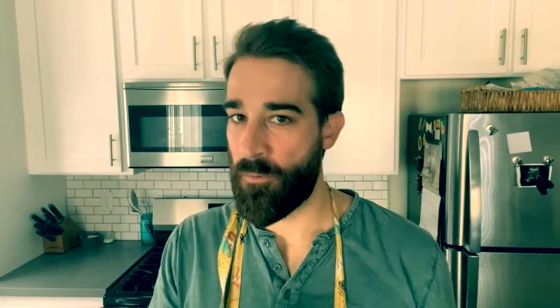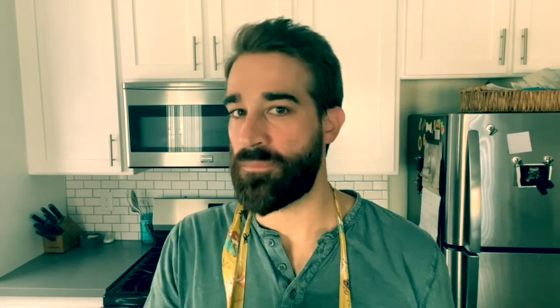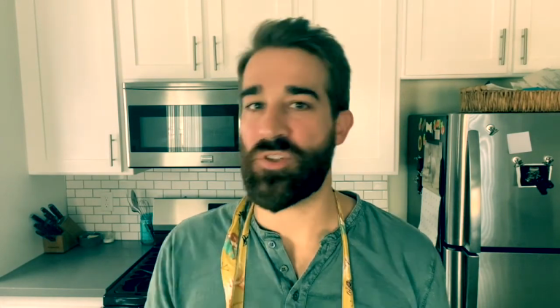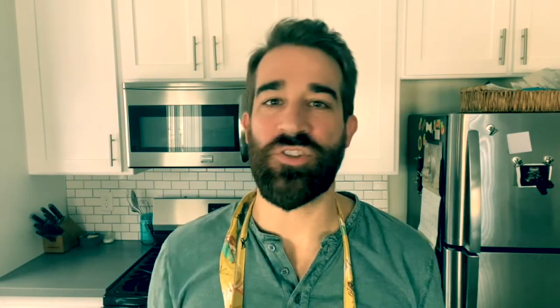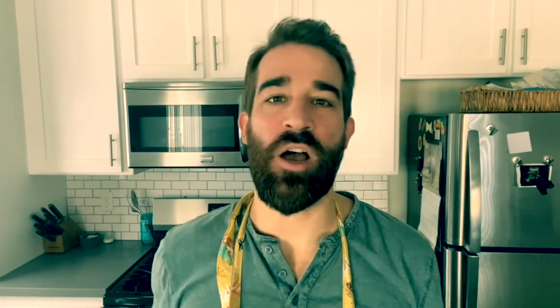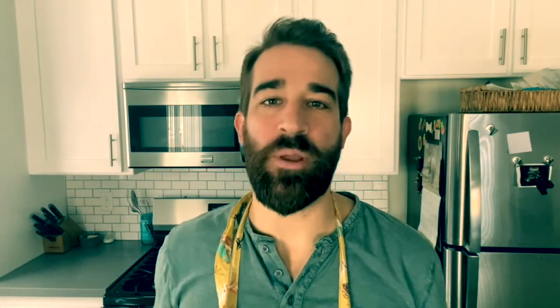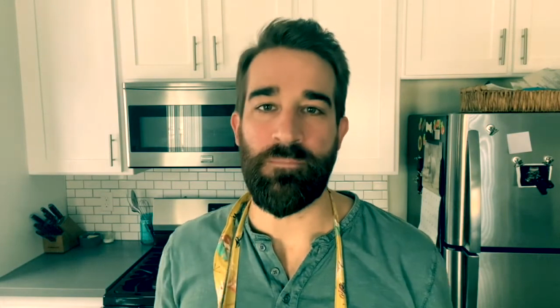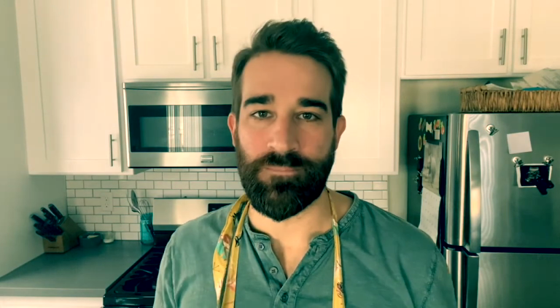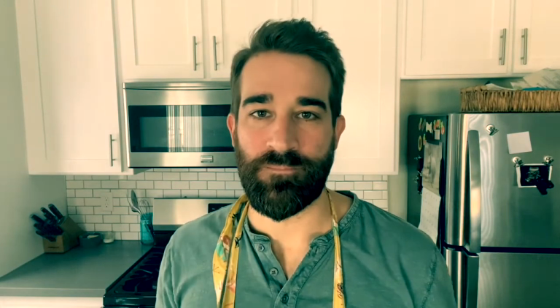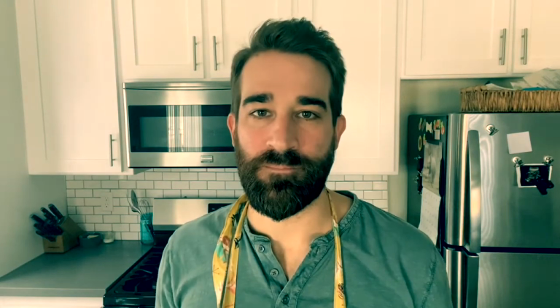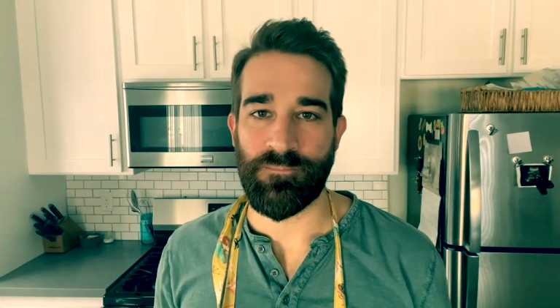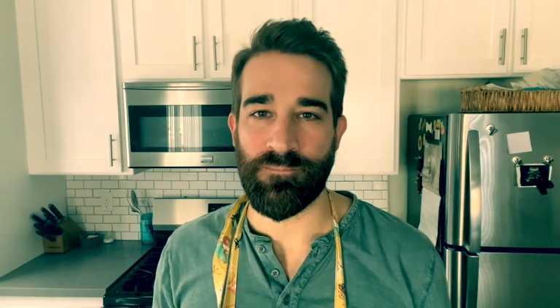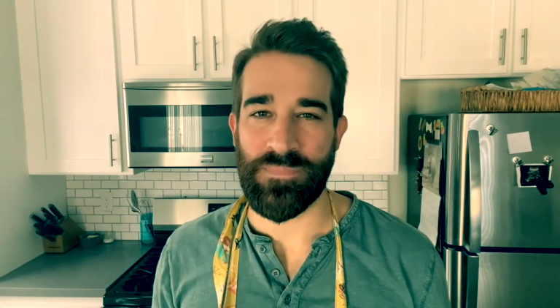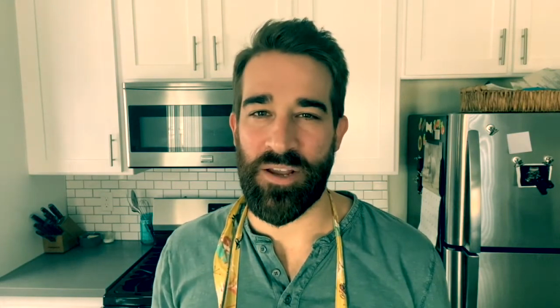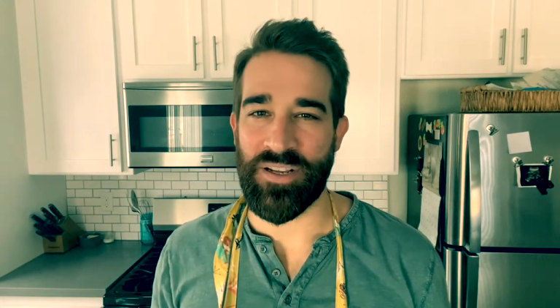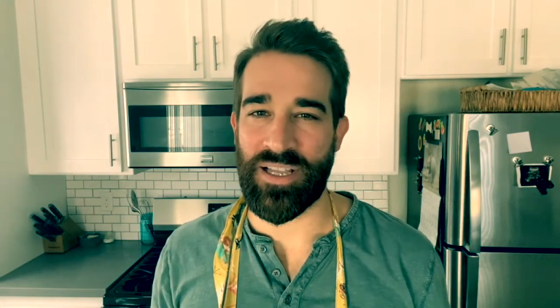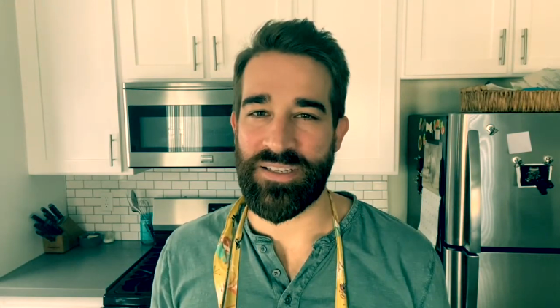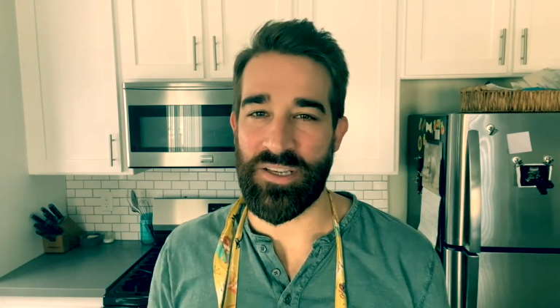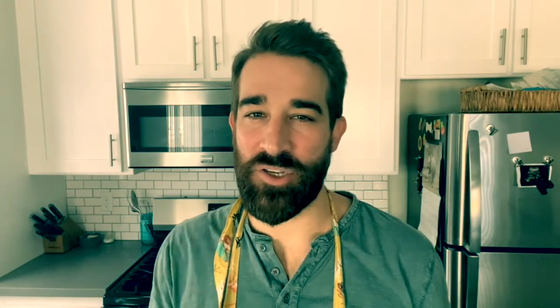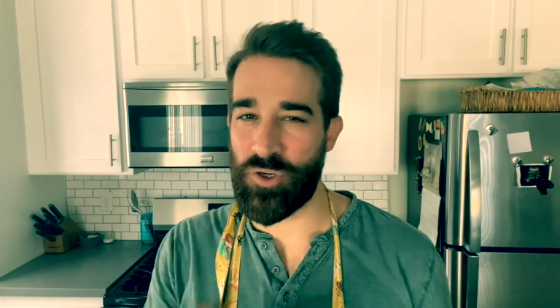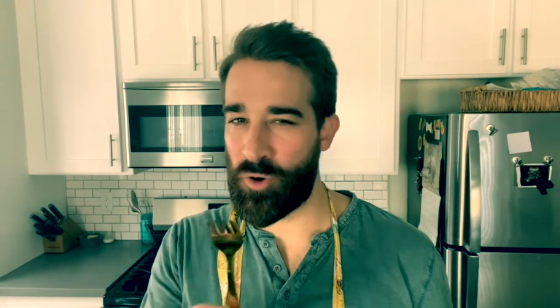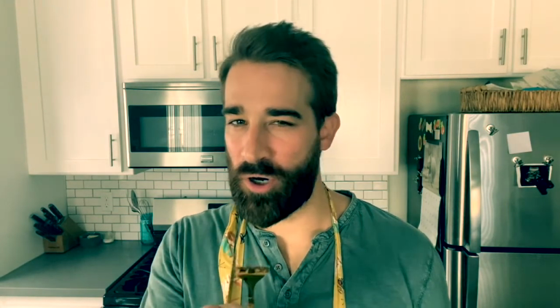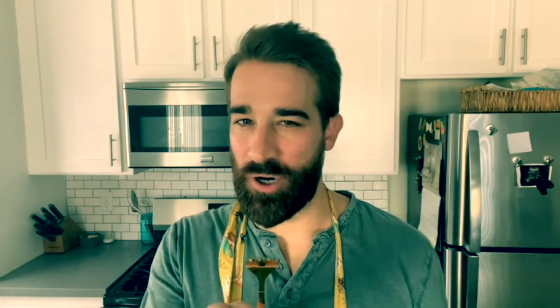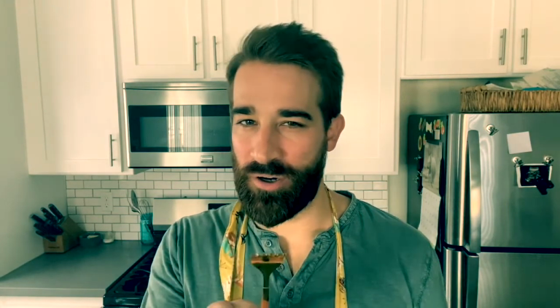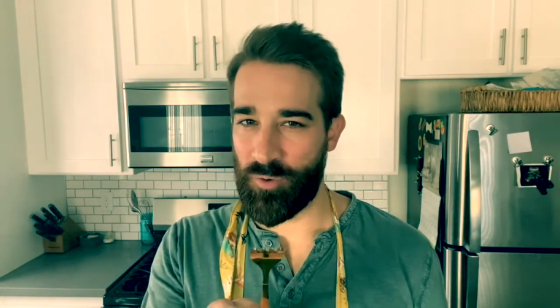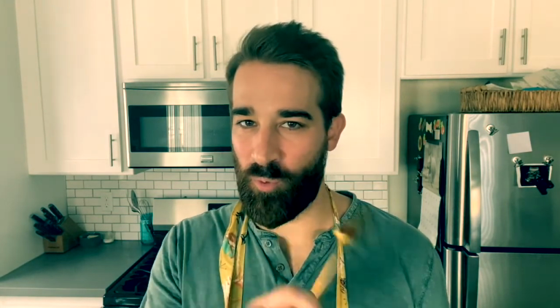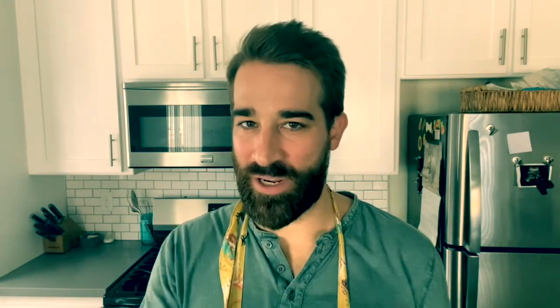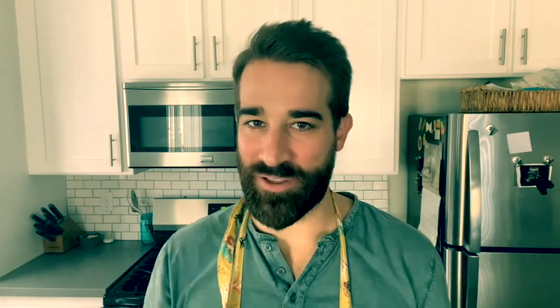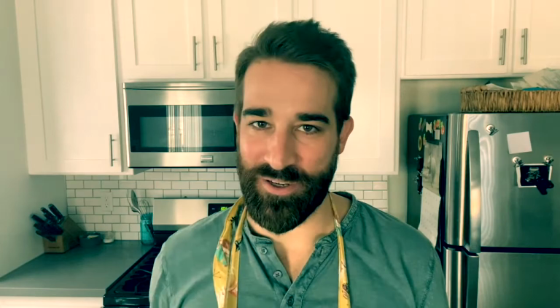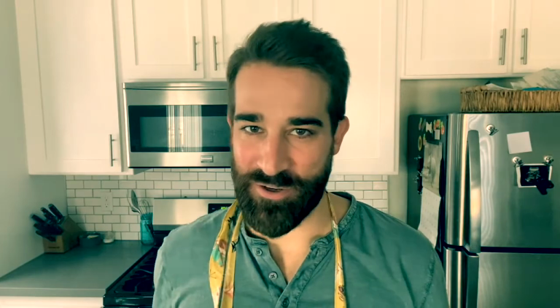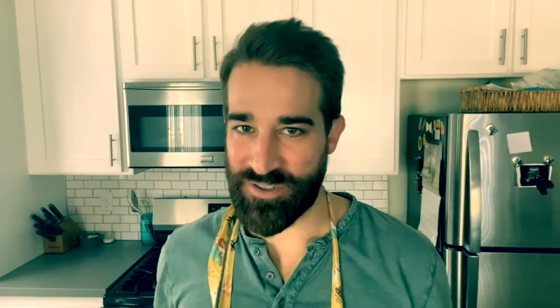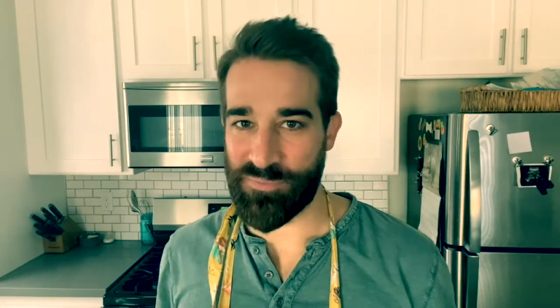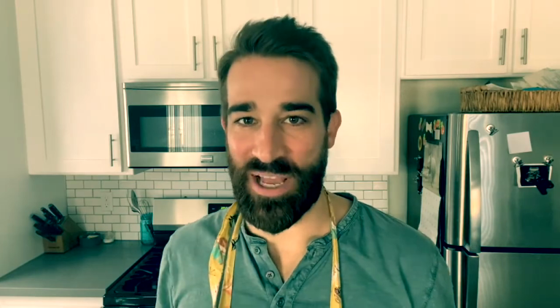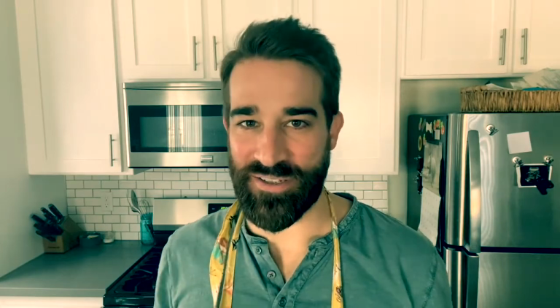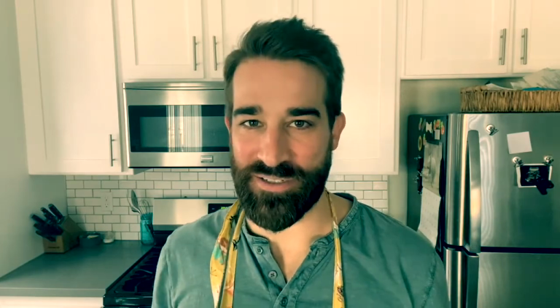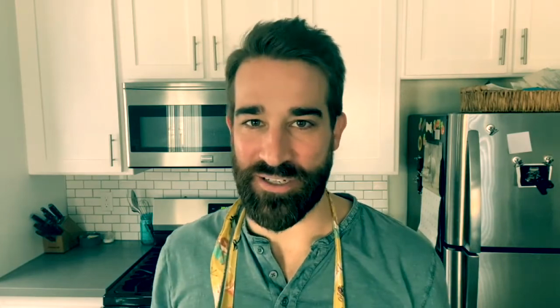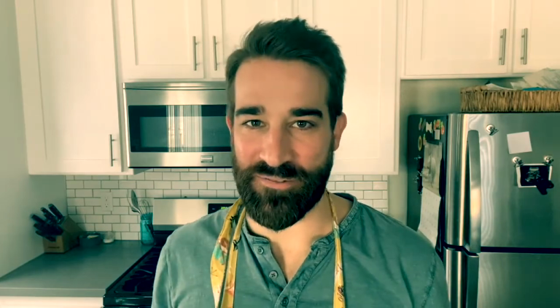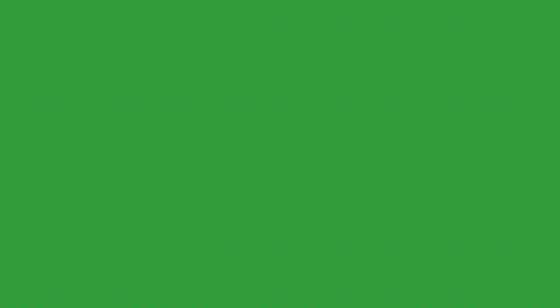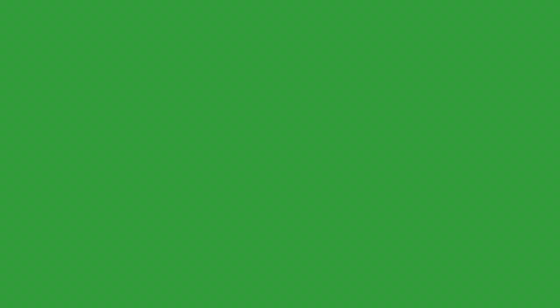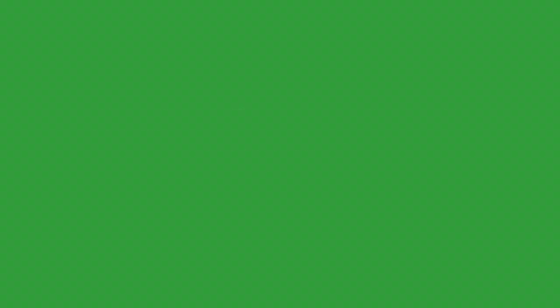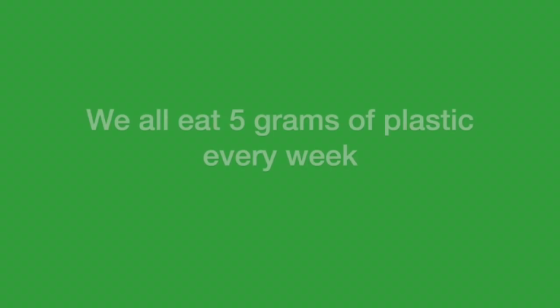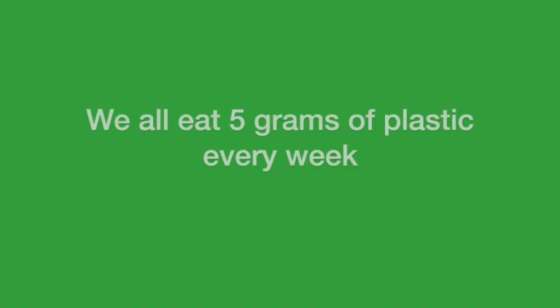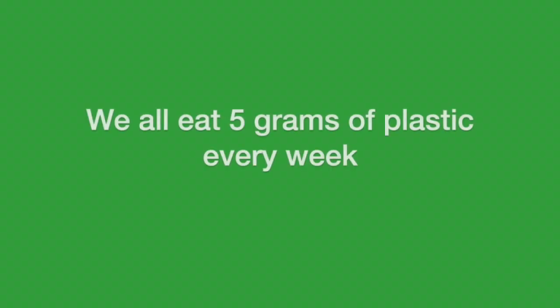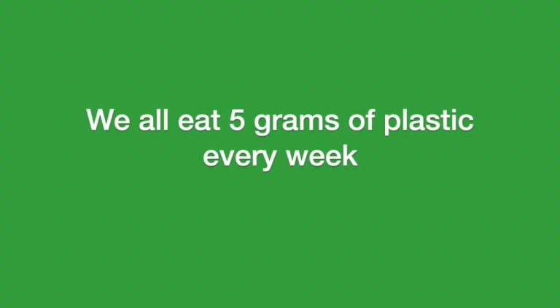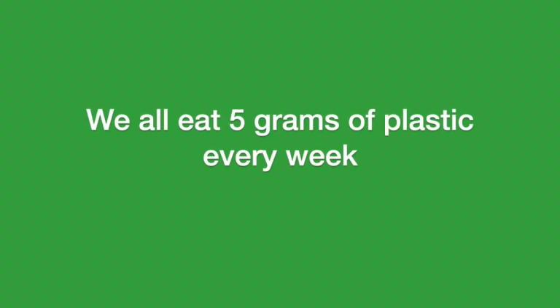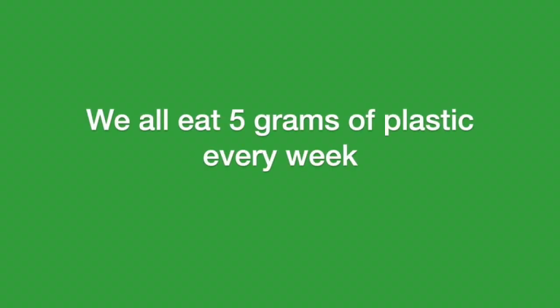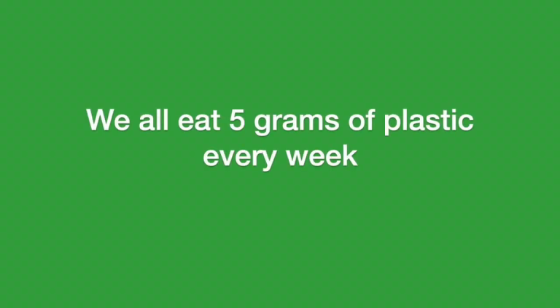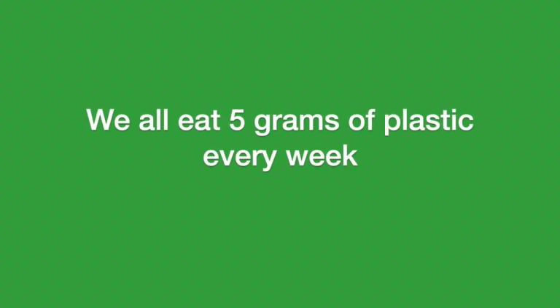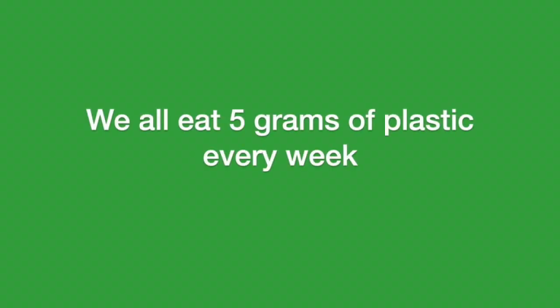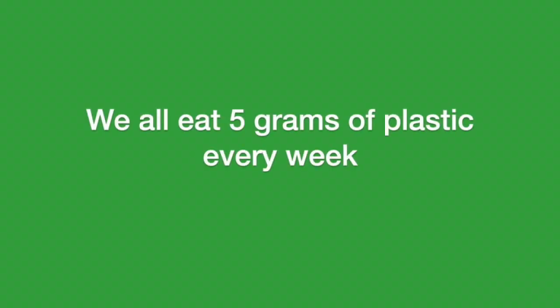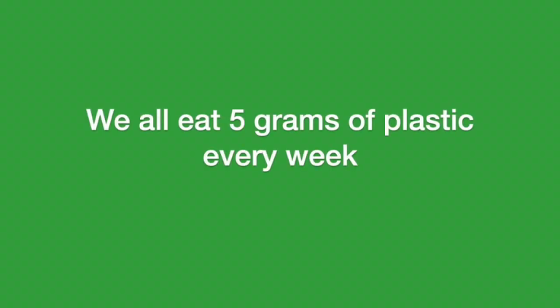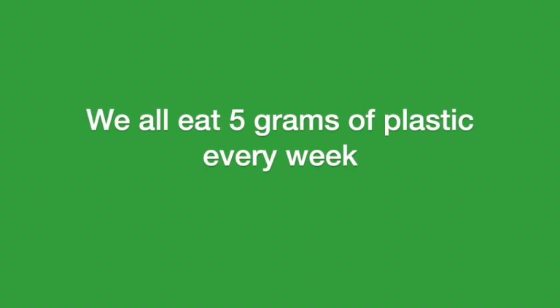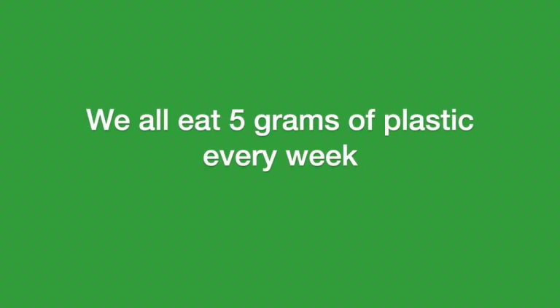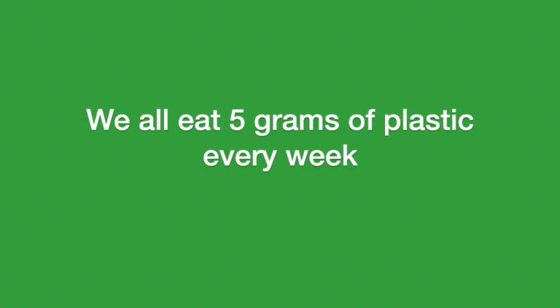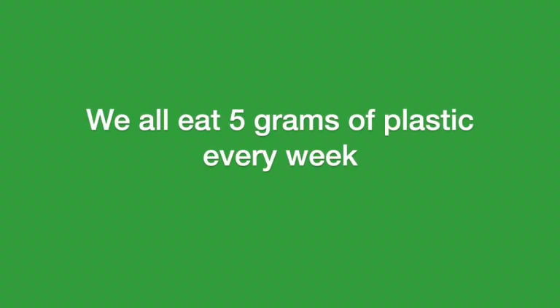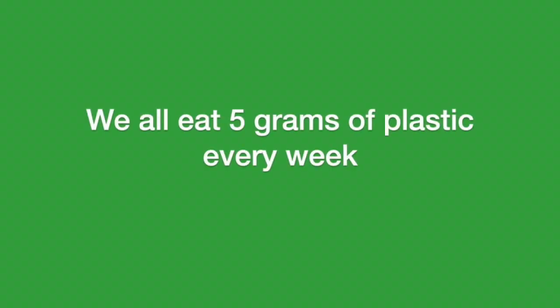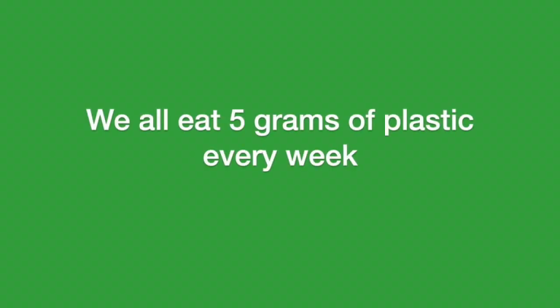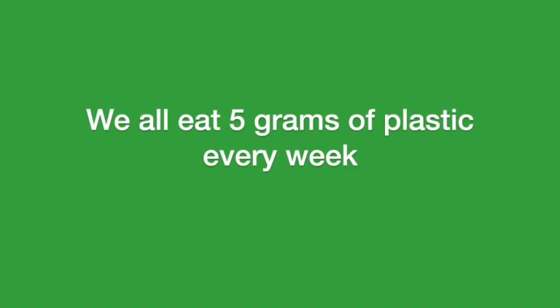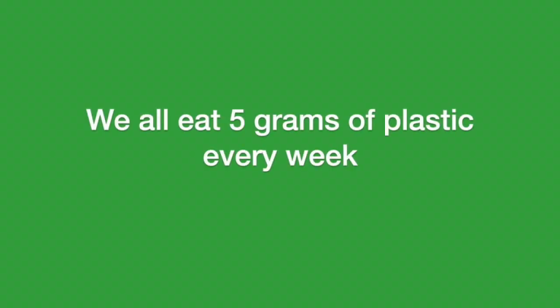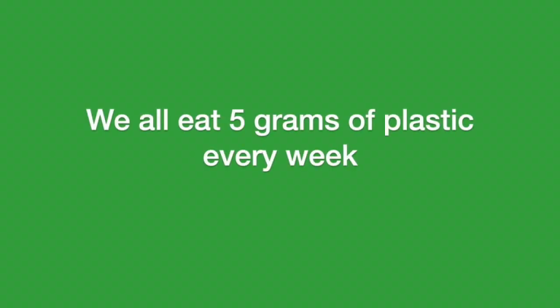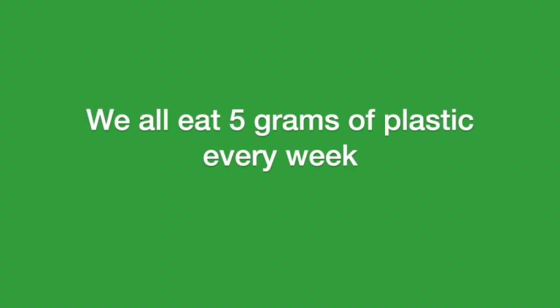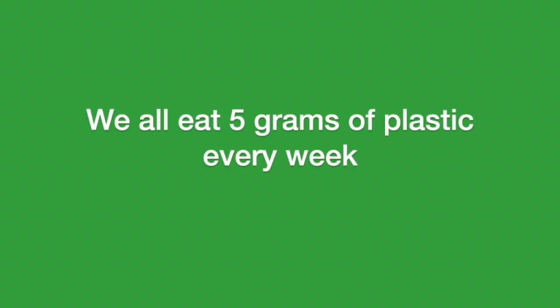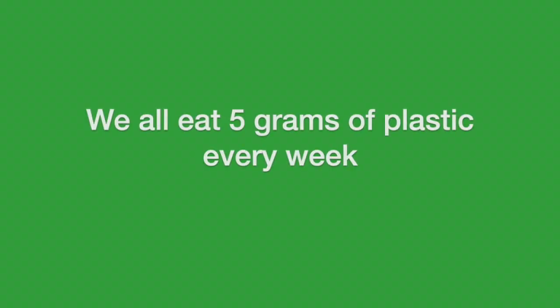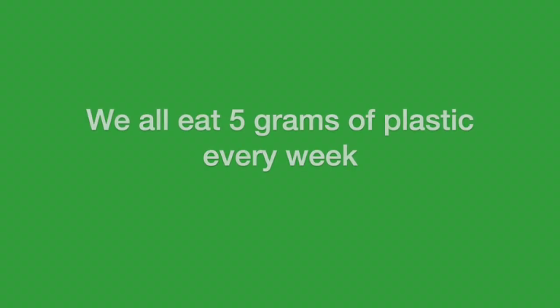So tell me, how do you like to eat your weekly dose of plastic? What do you like to eat — what's your favorite diet?